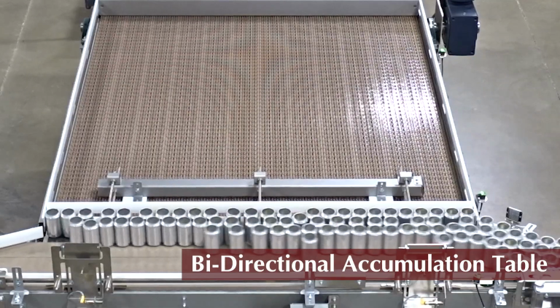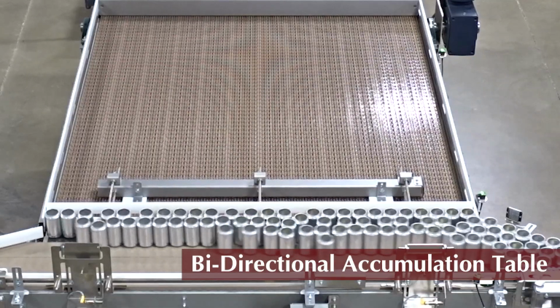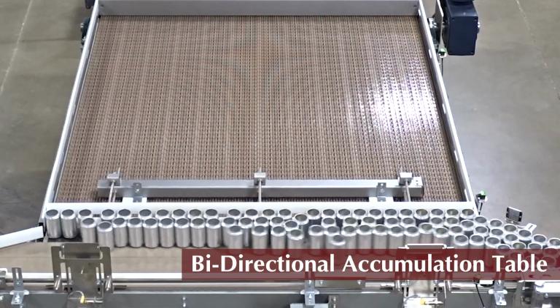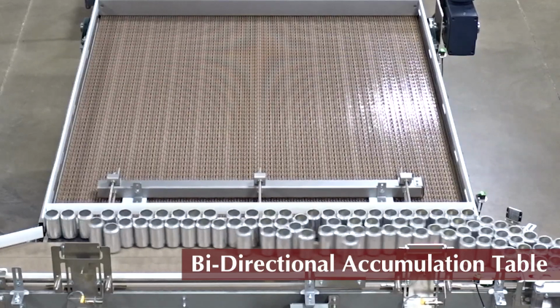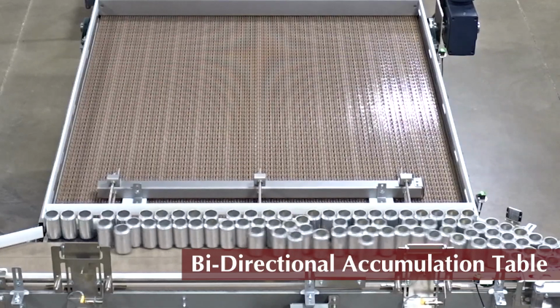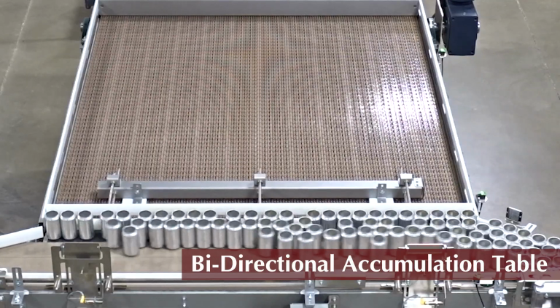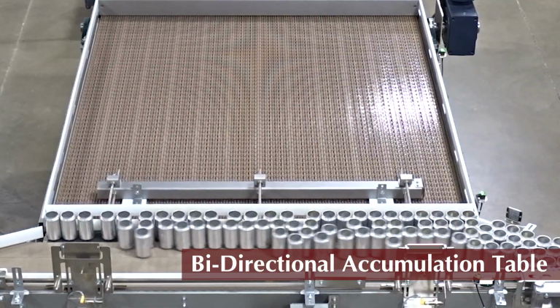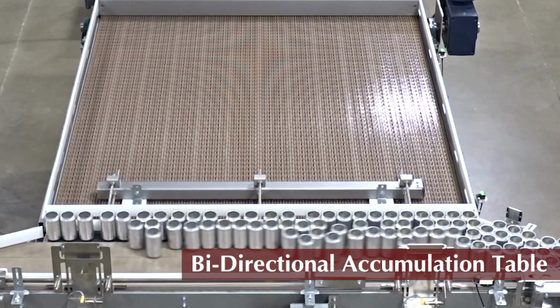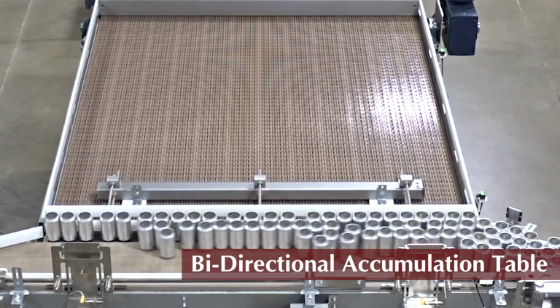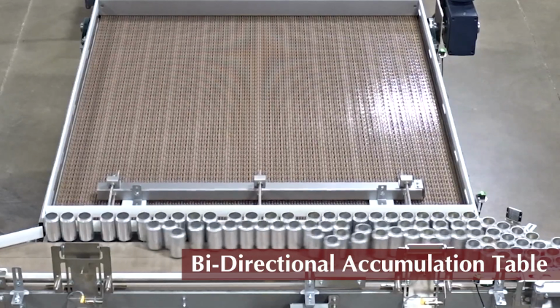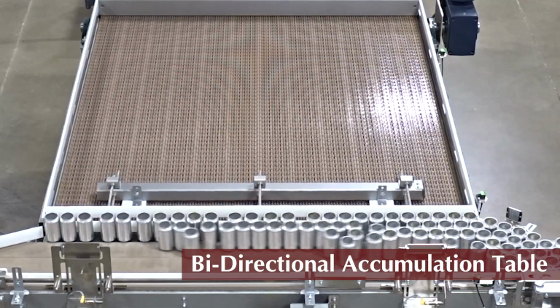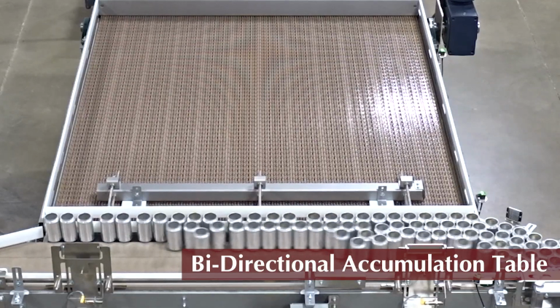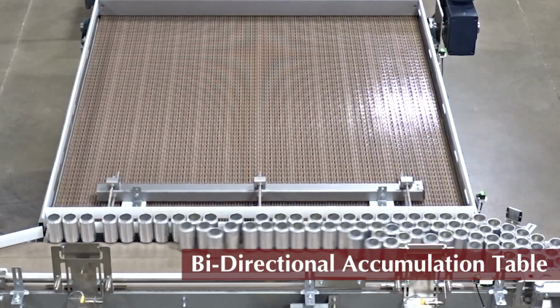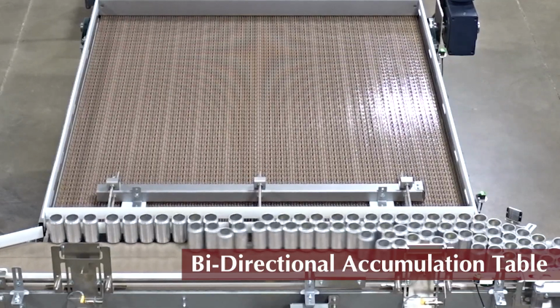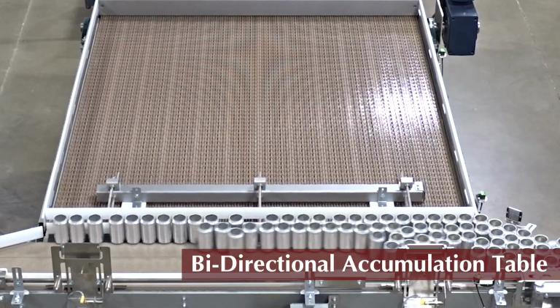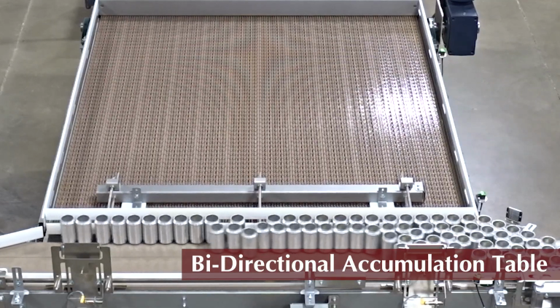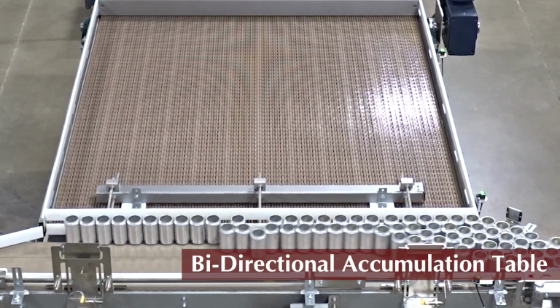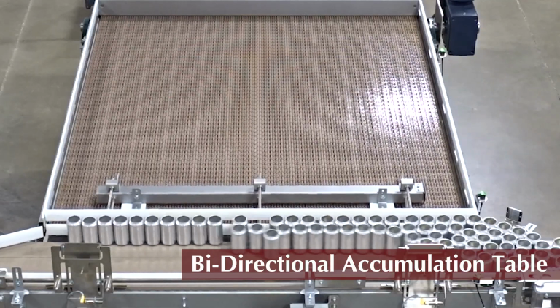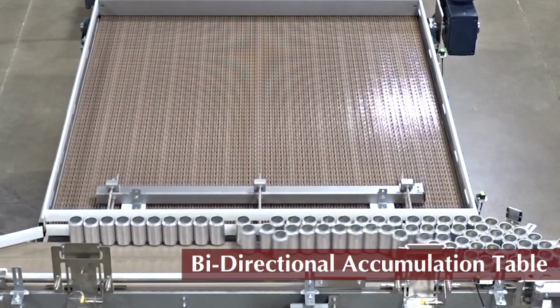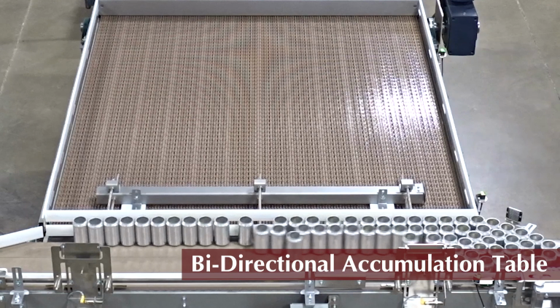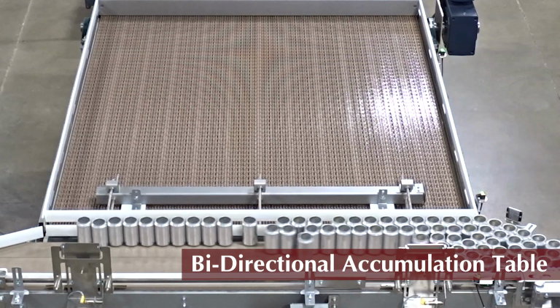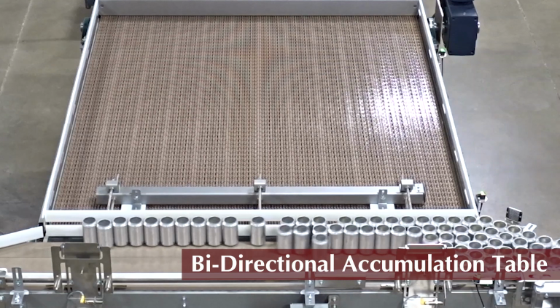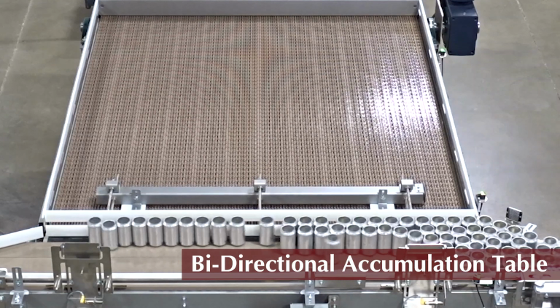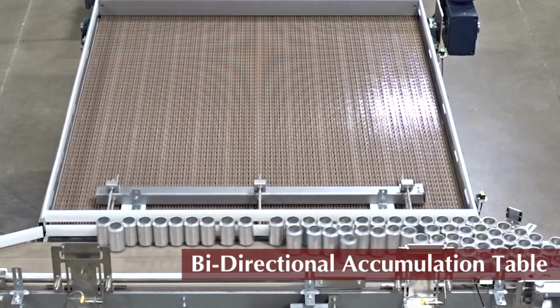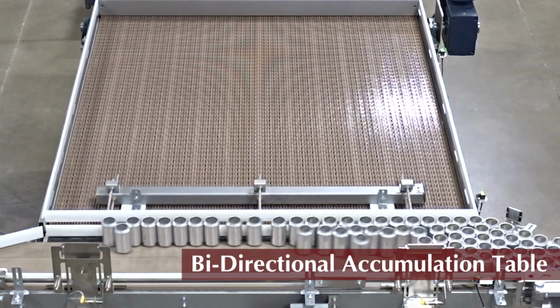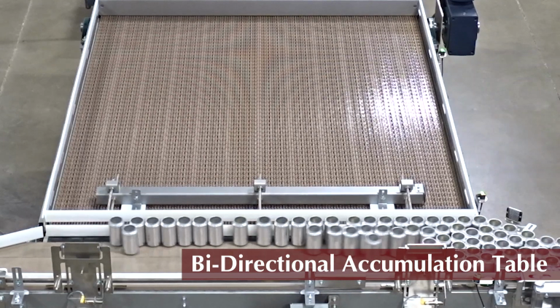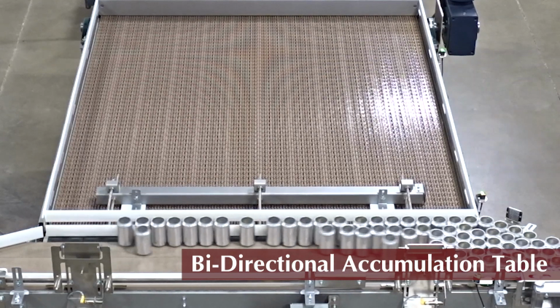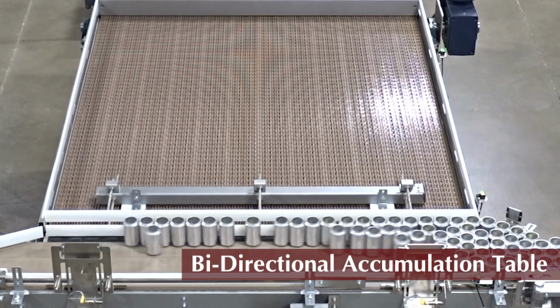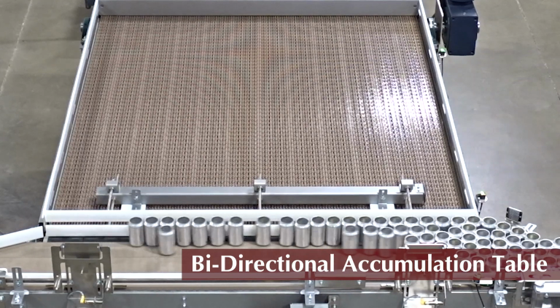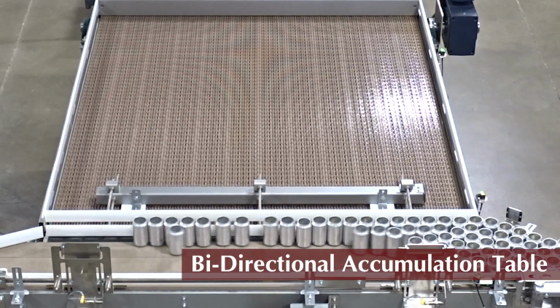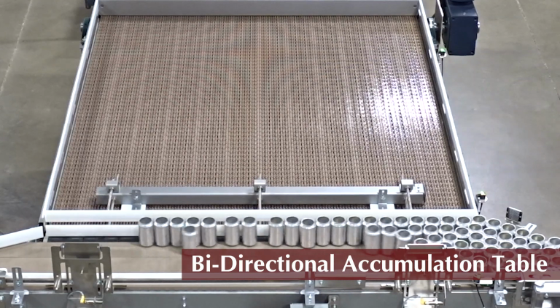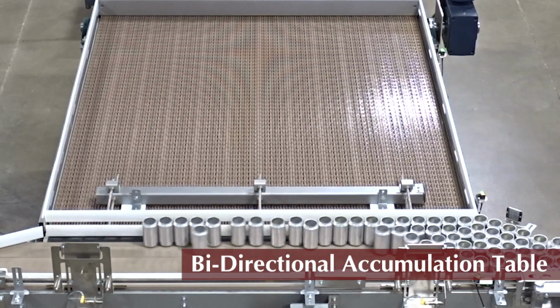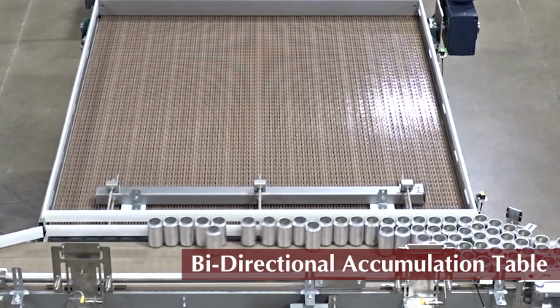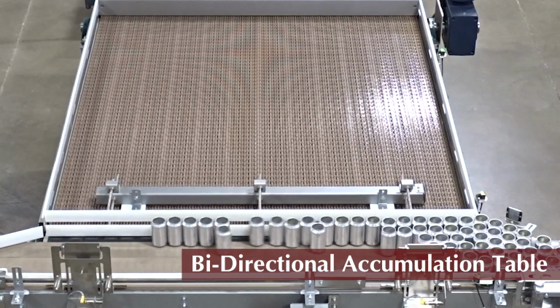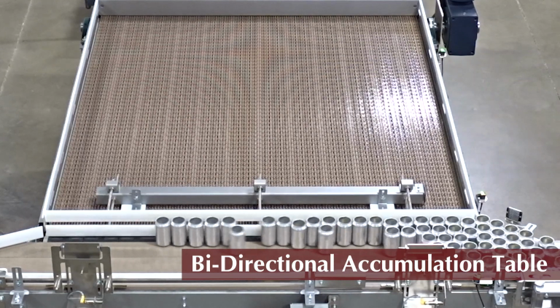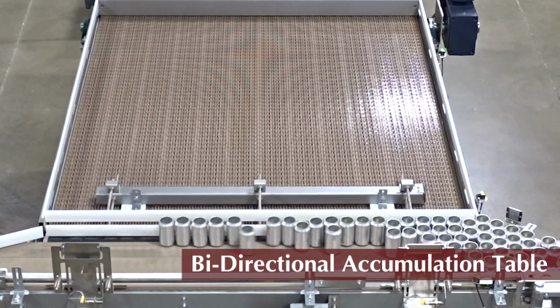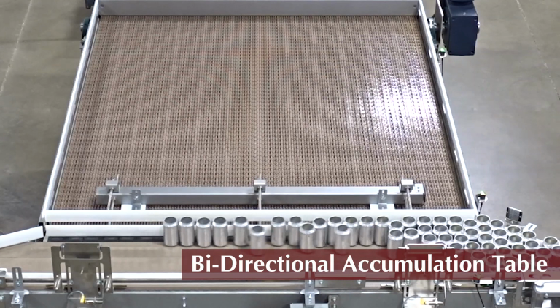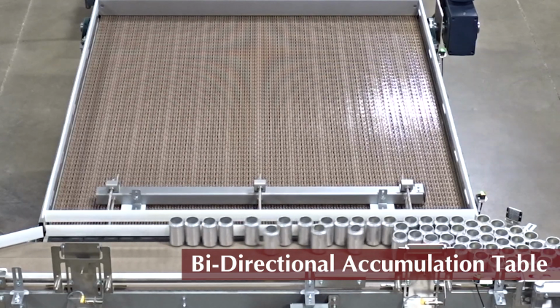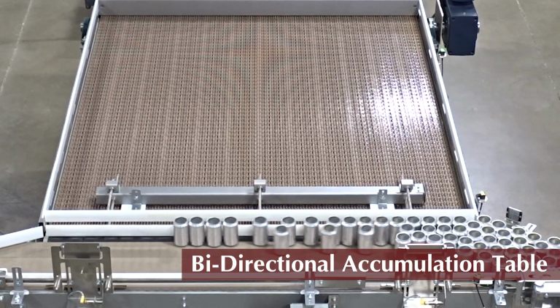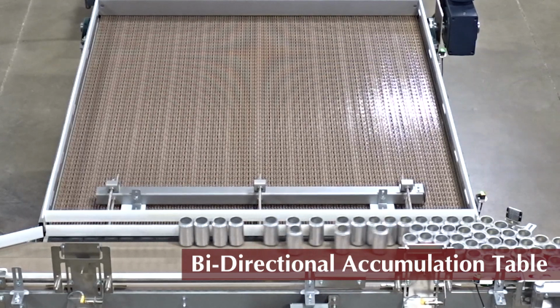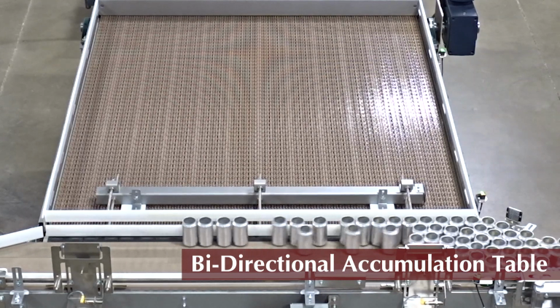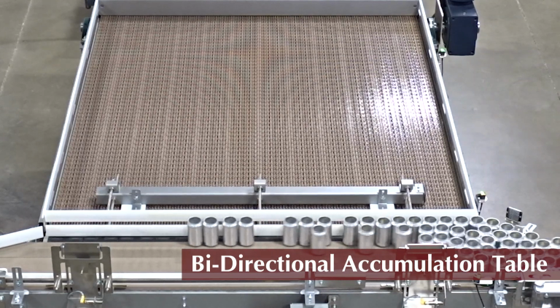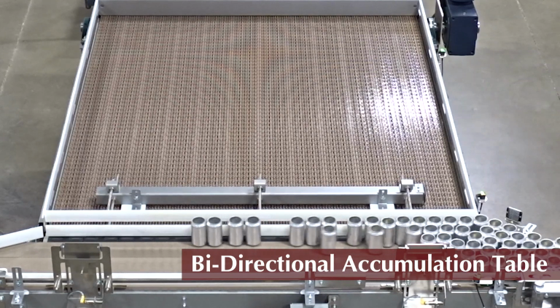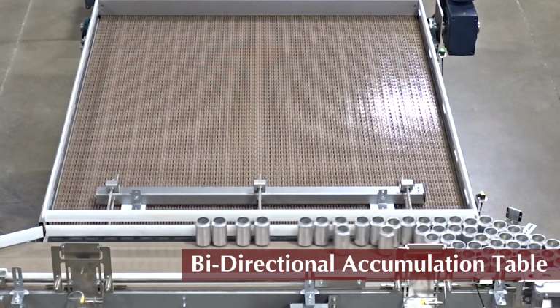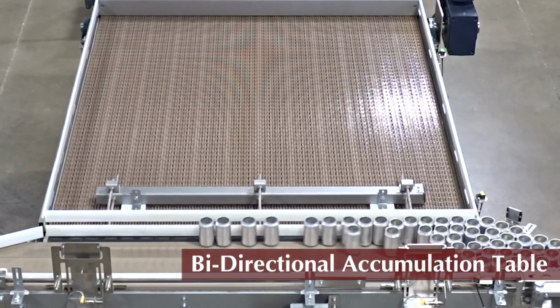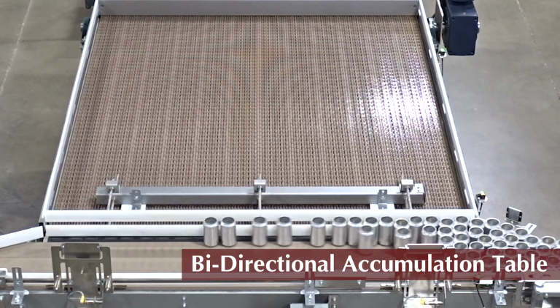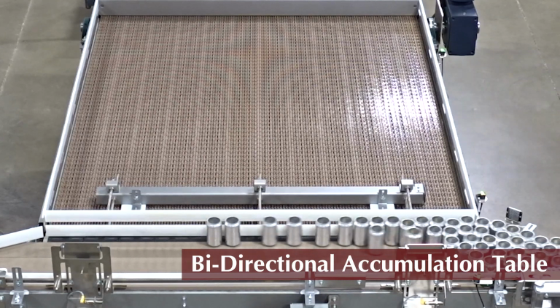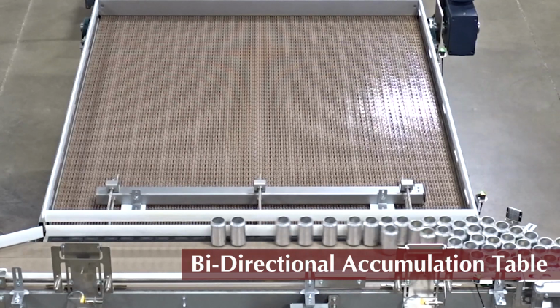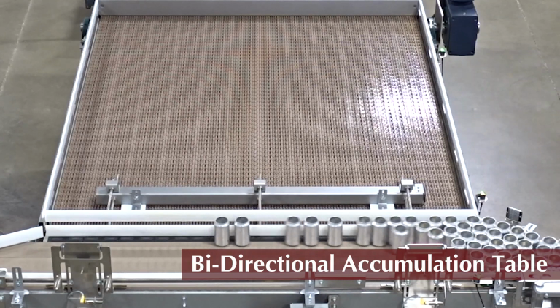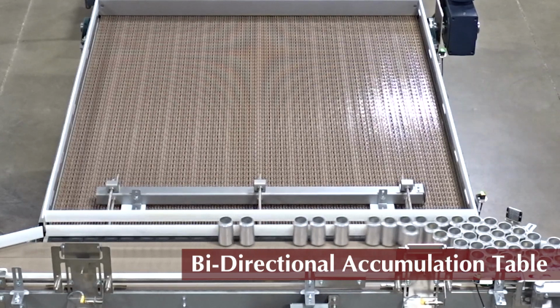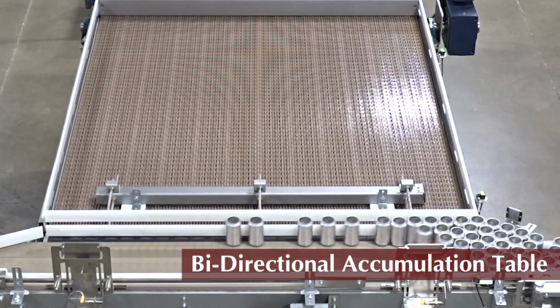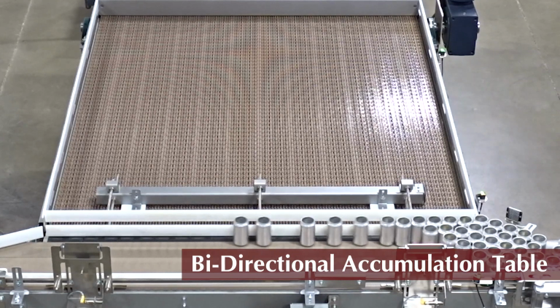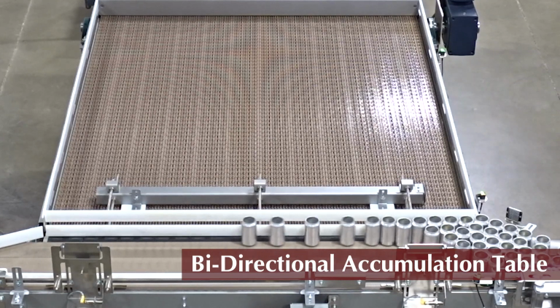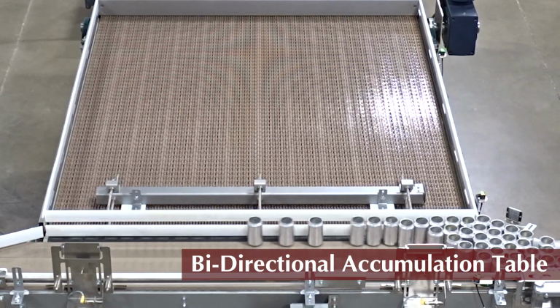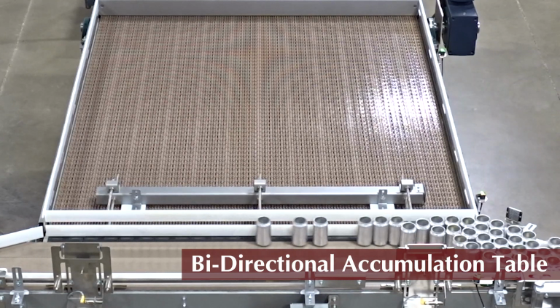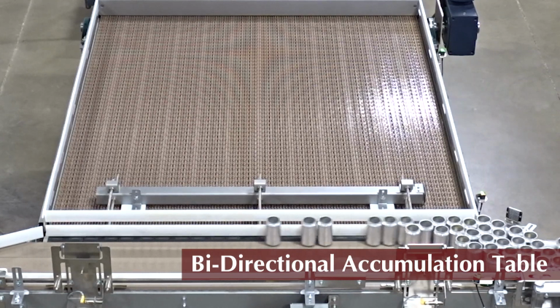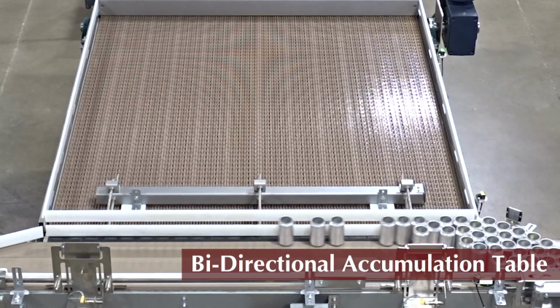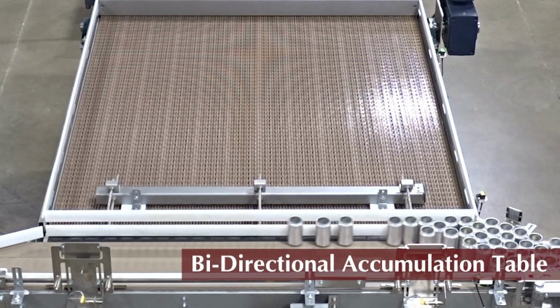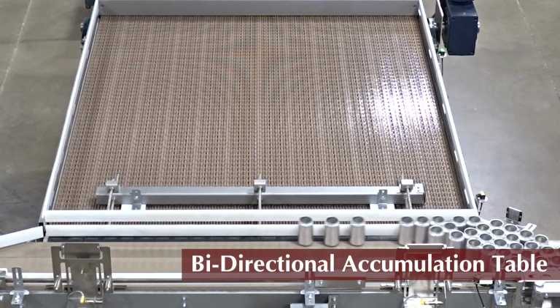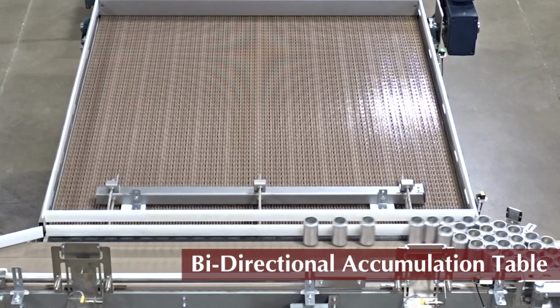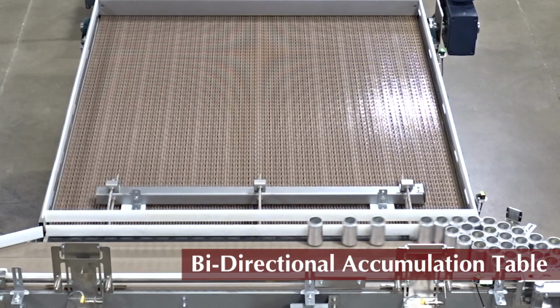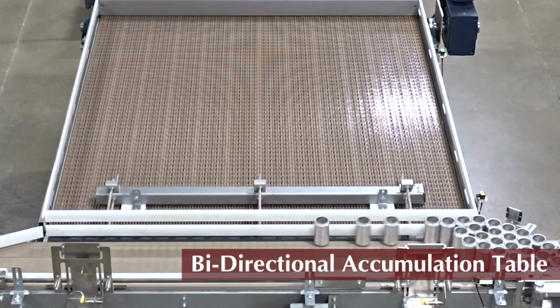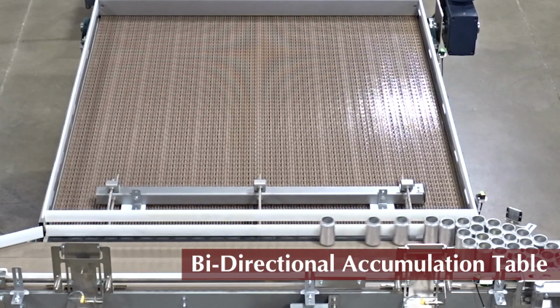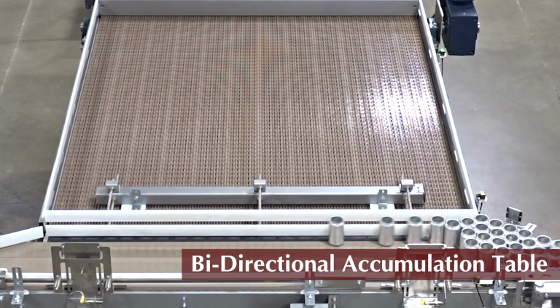Making sure no product is left behind, the sweep arm empties the accumulator, sustaining product throughput at an optimum.